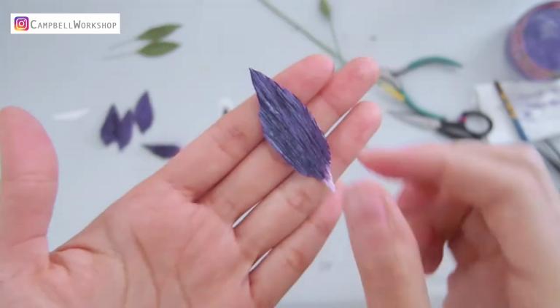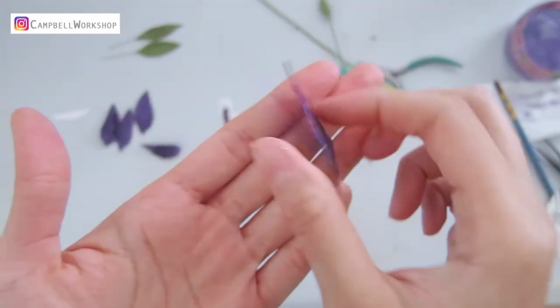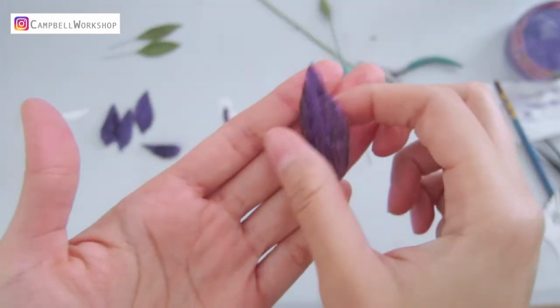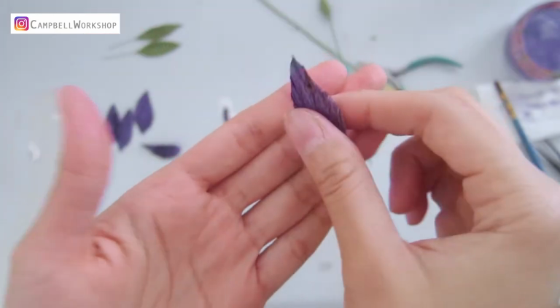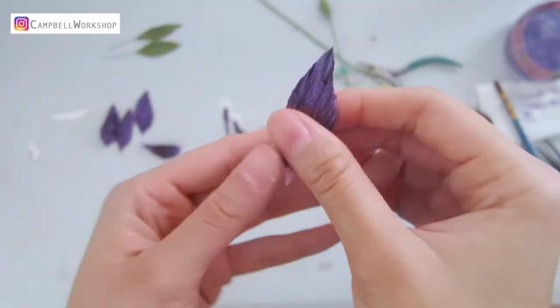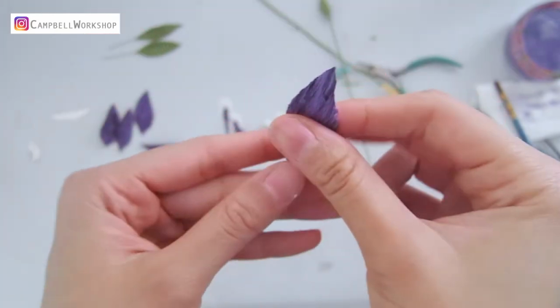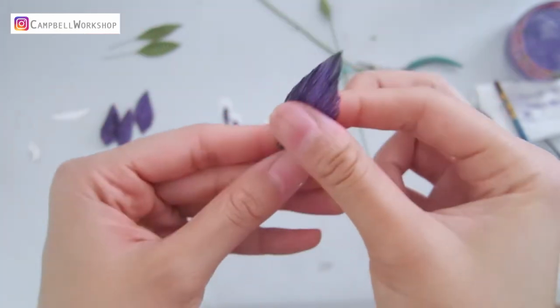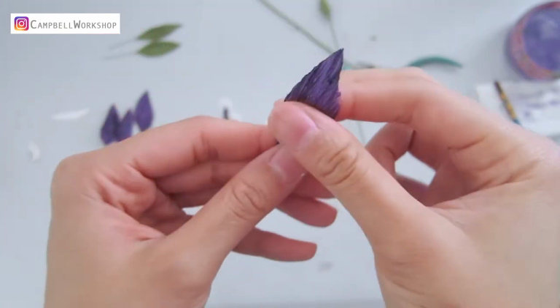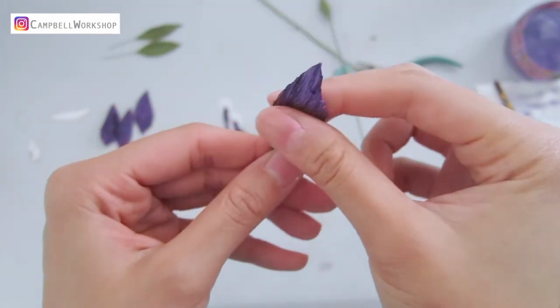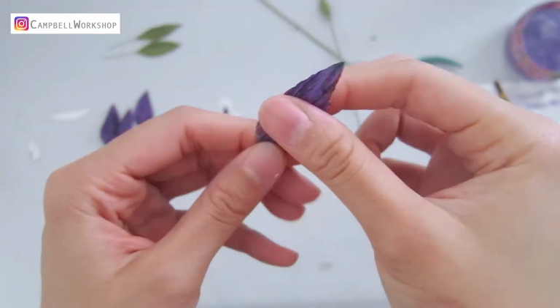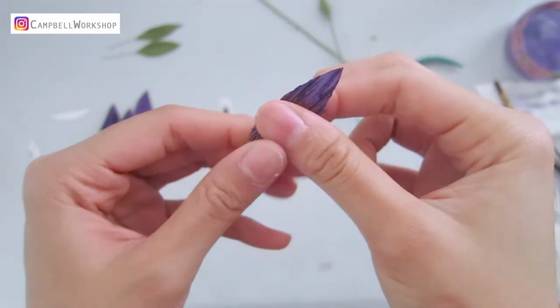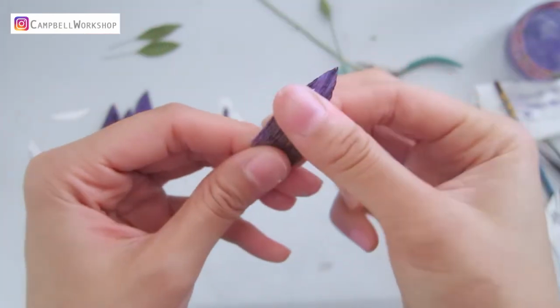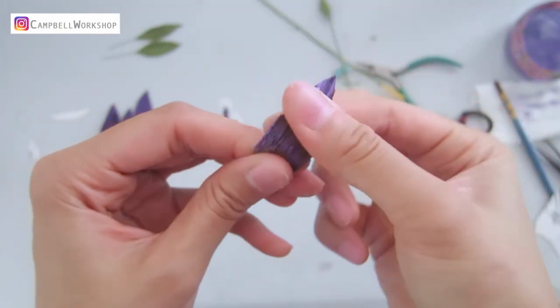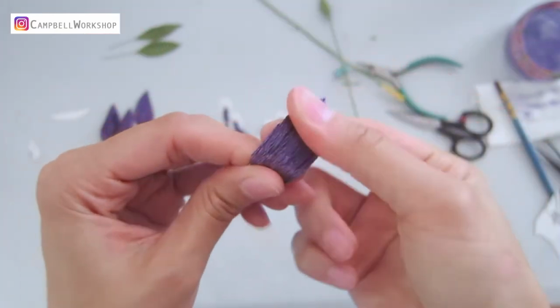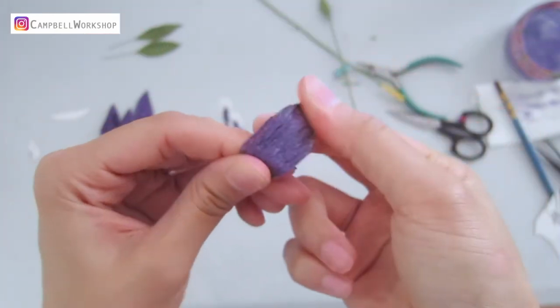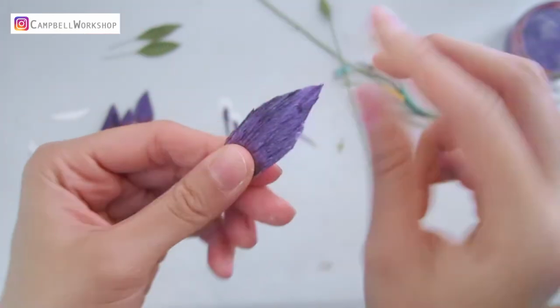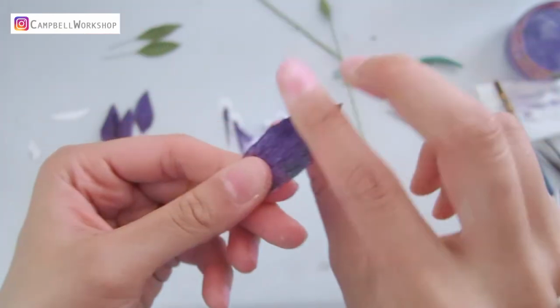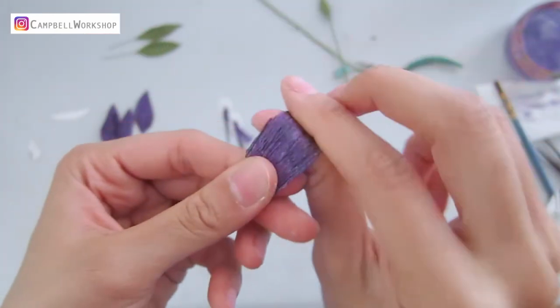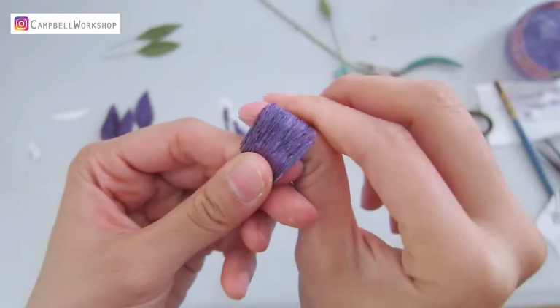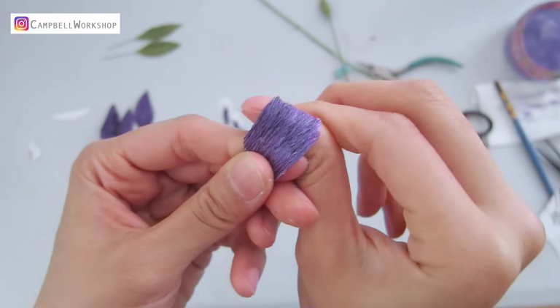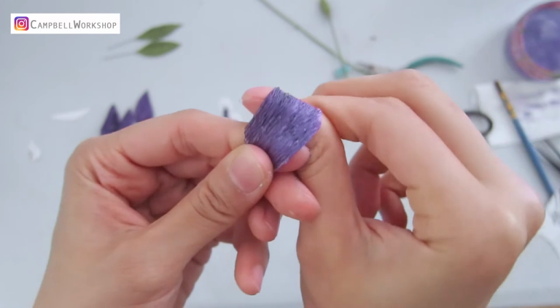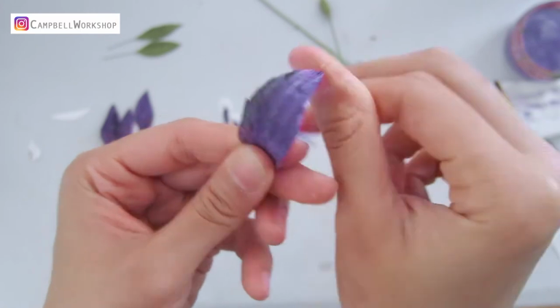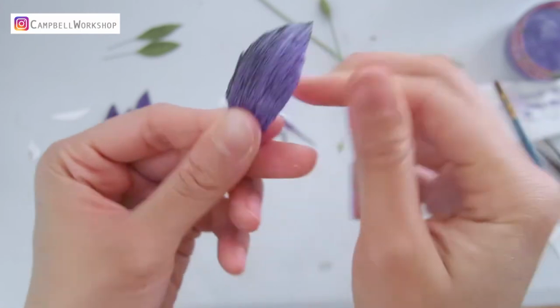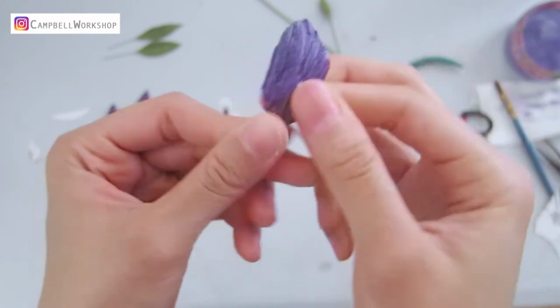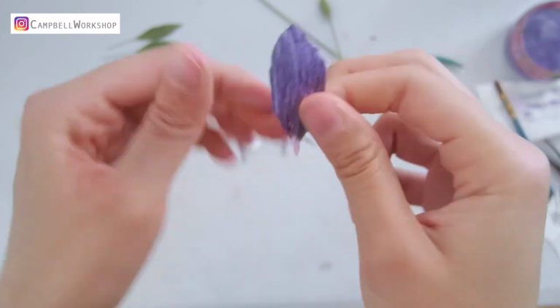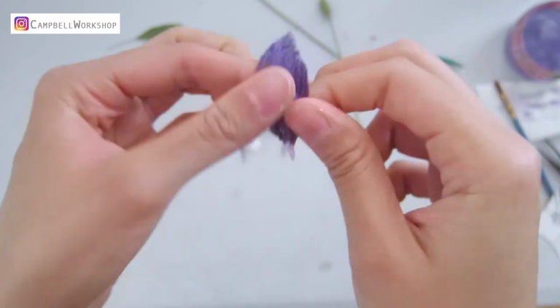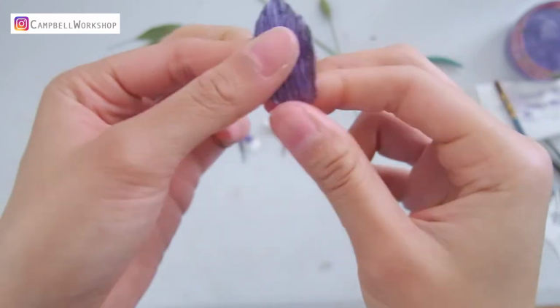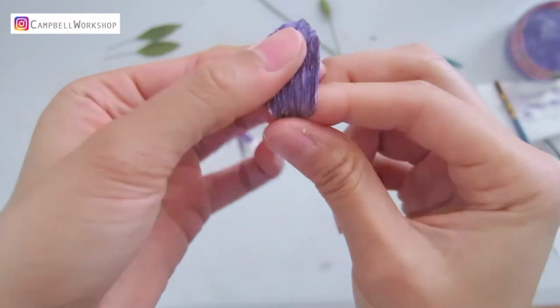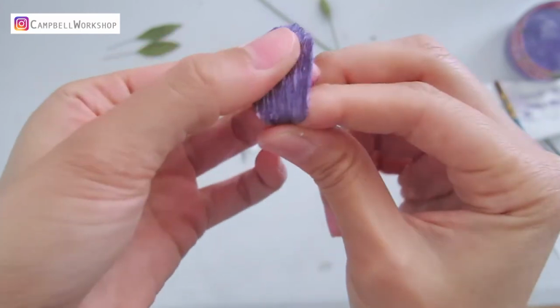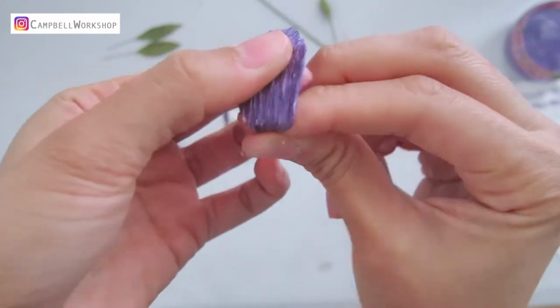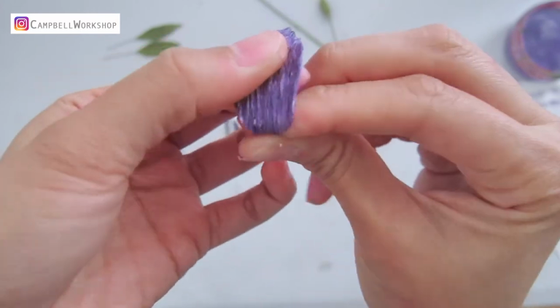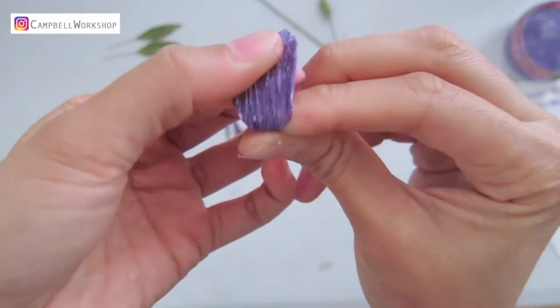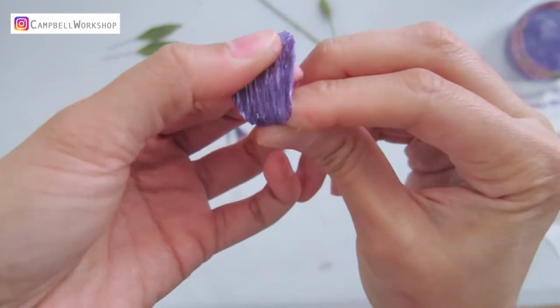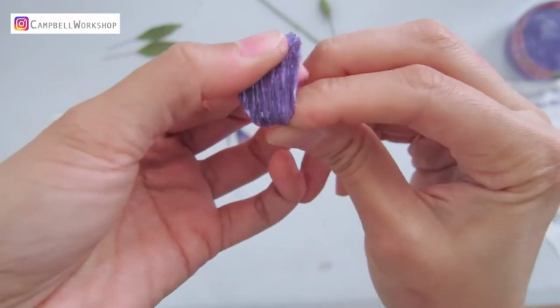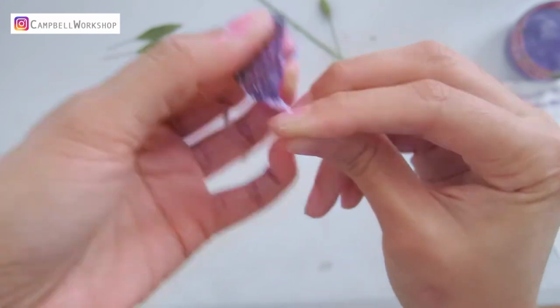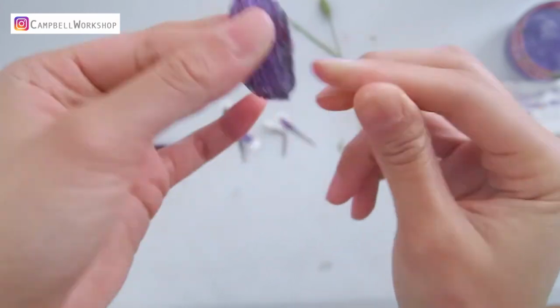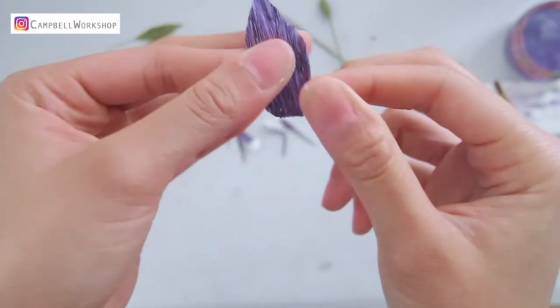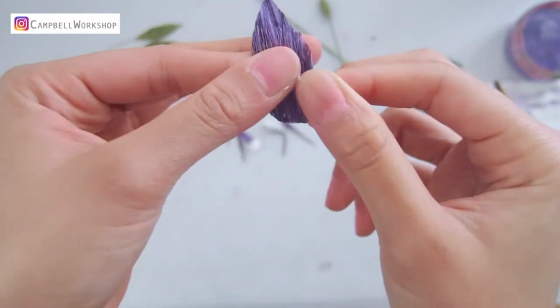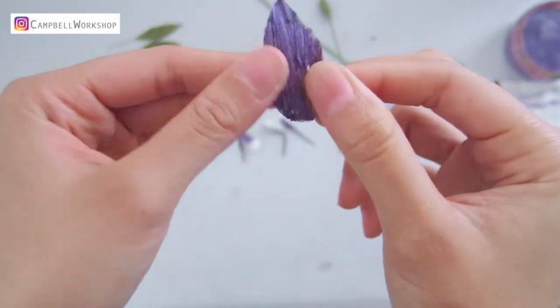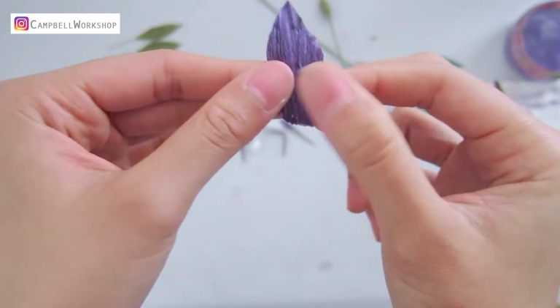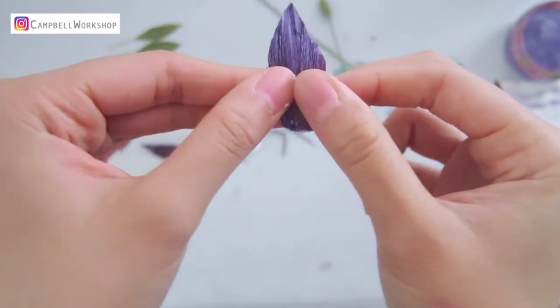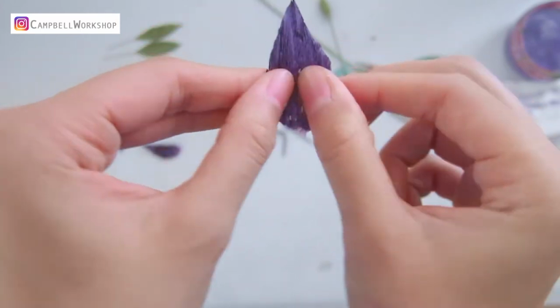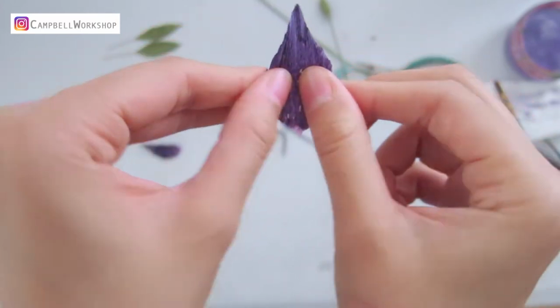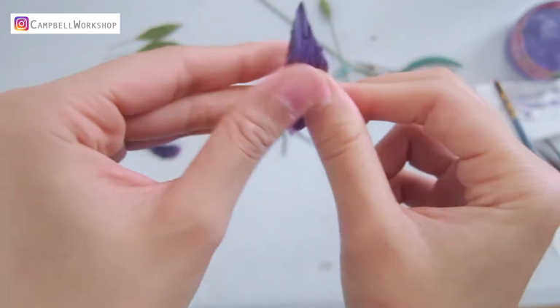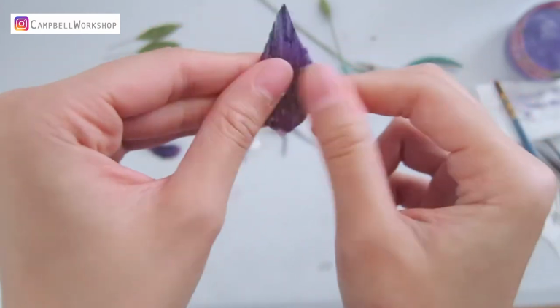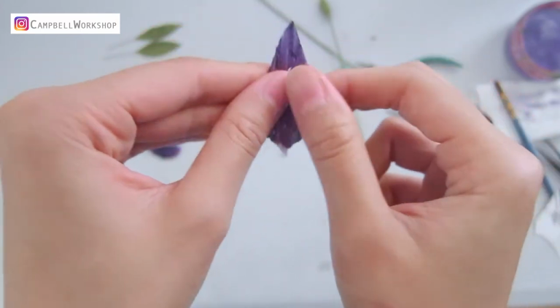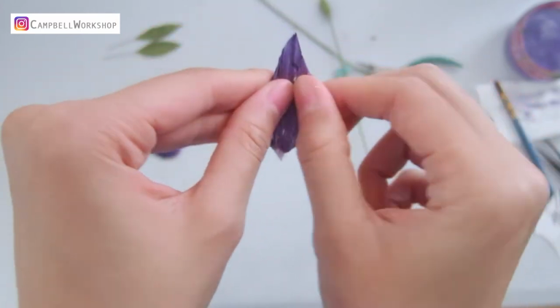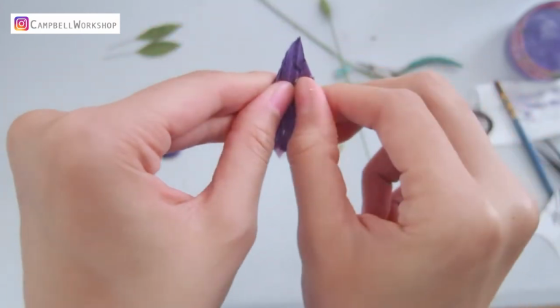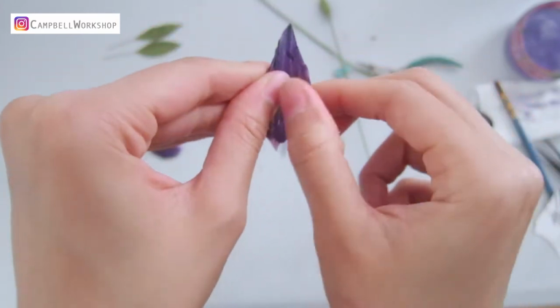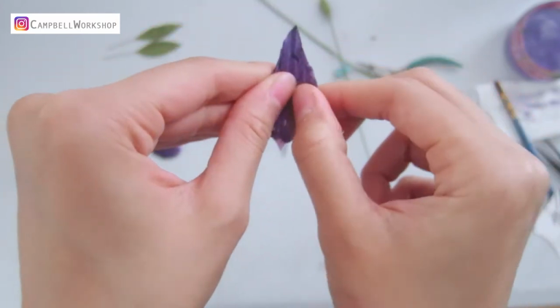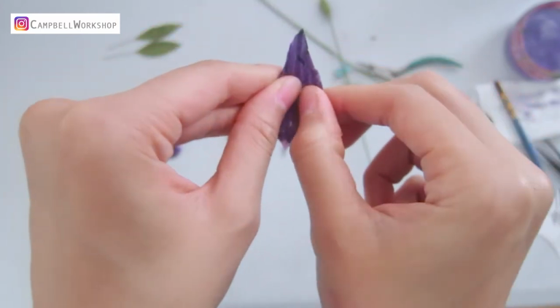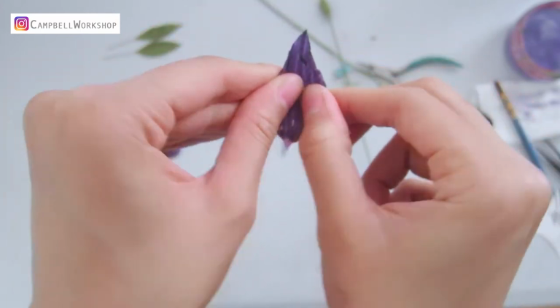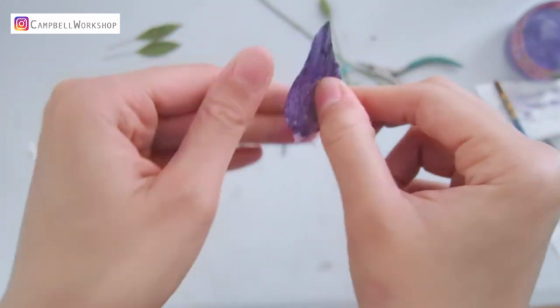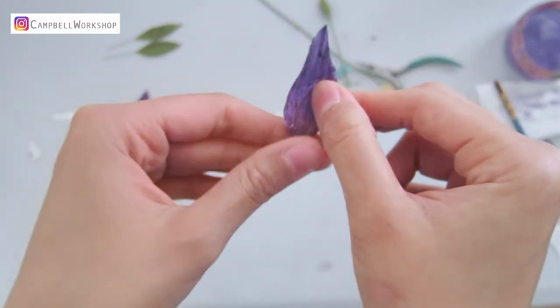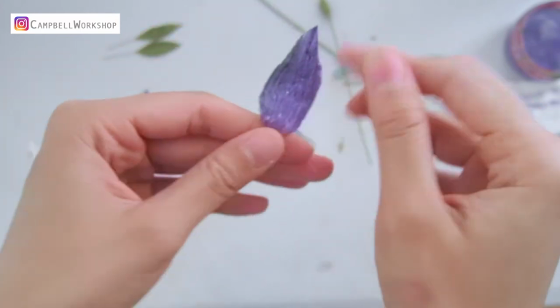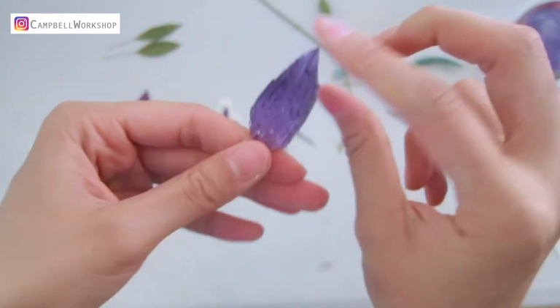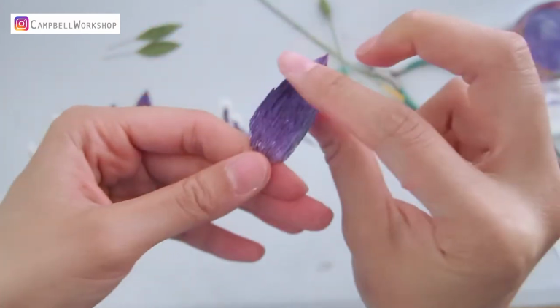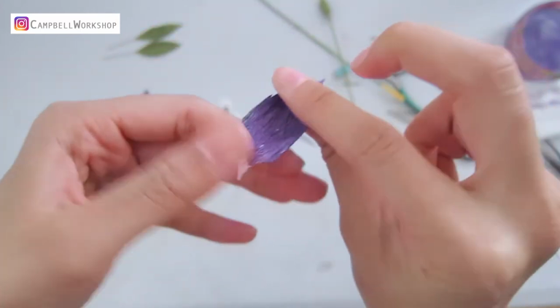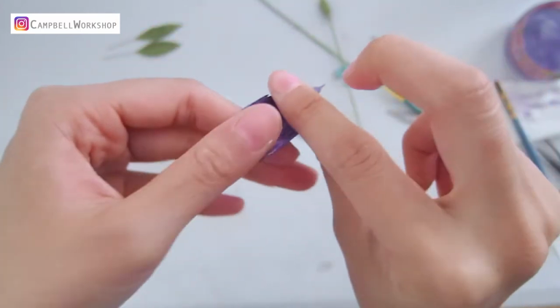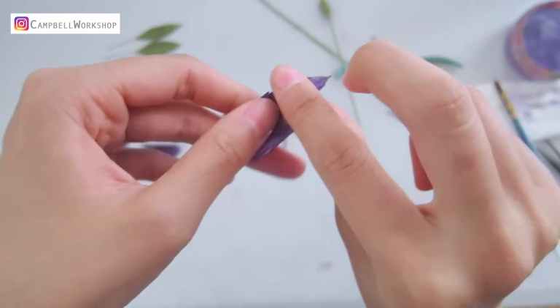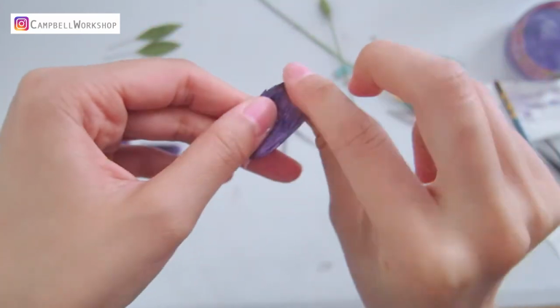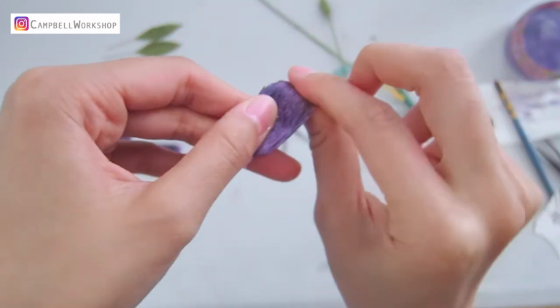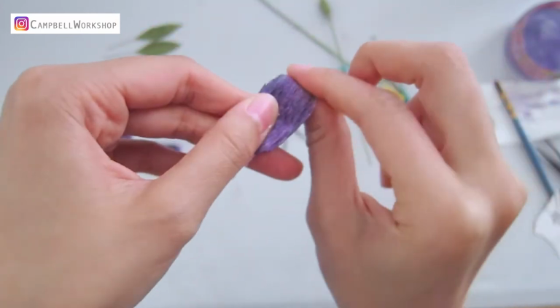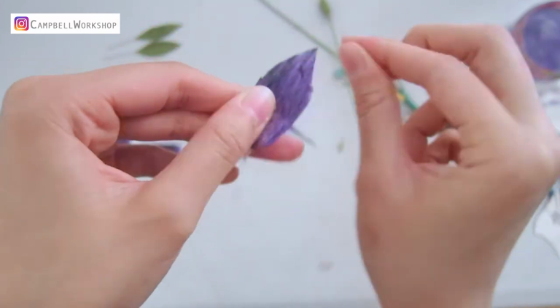For the outer petals, we curl the petal first and then expand the bottom two-thirds of the petal.